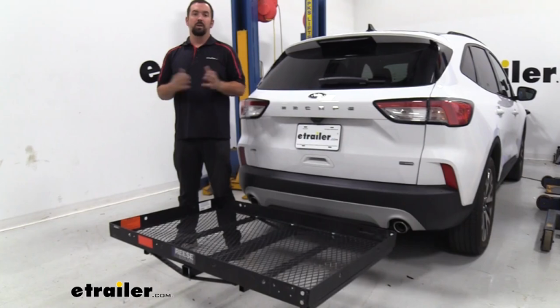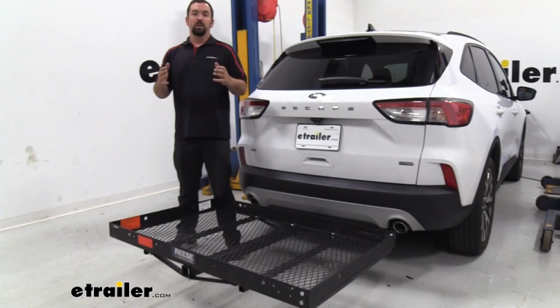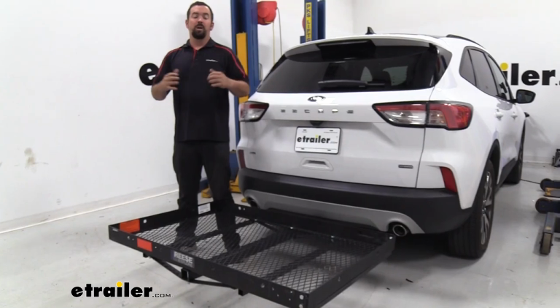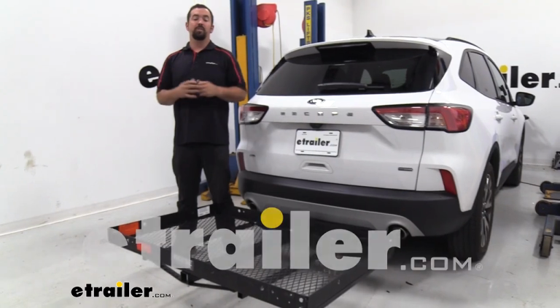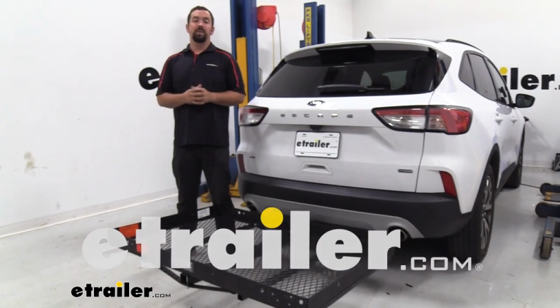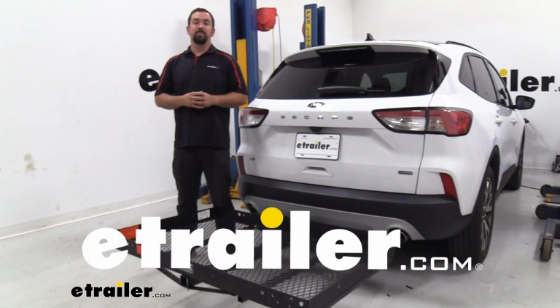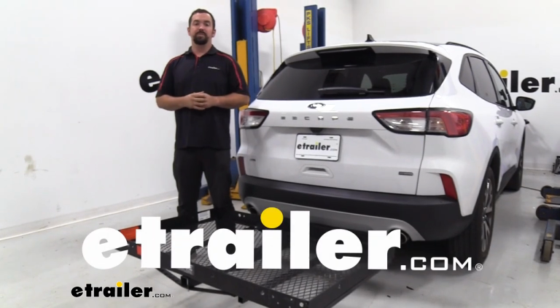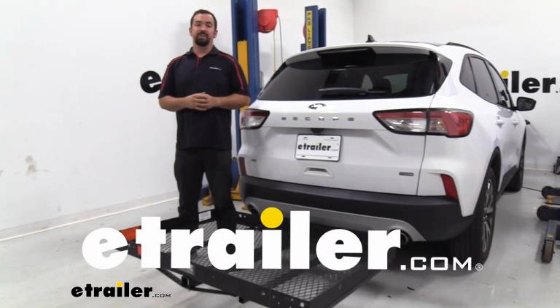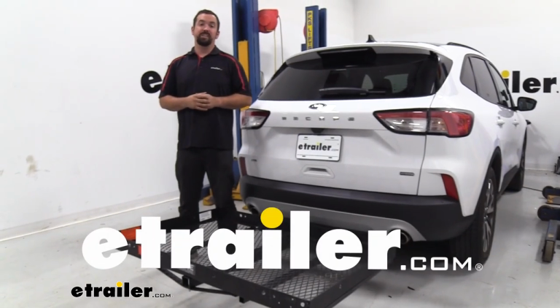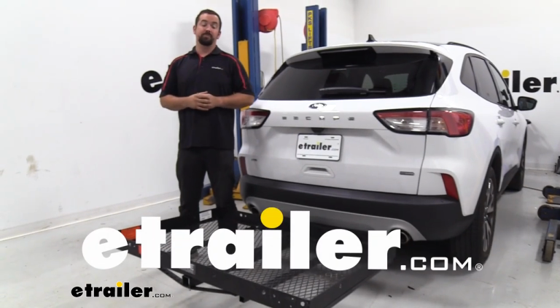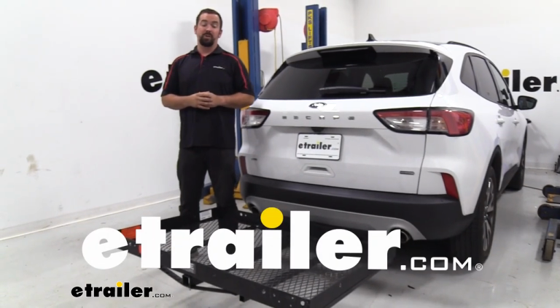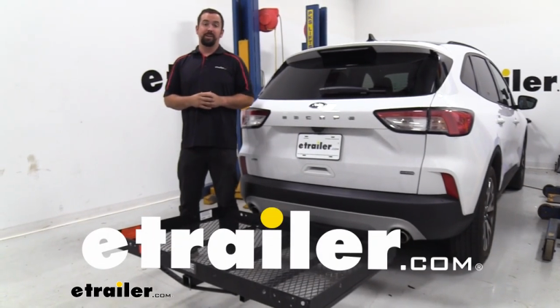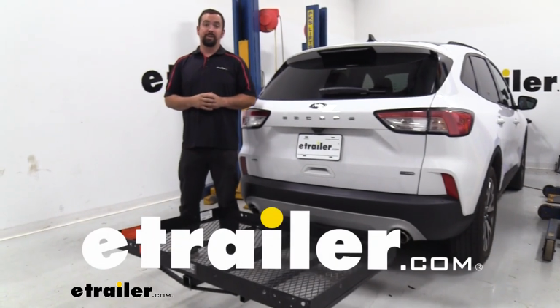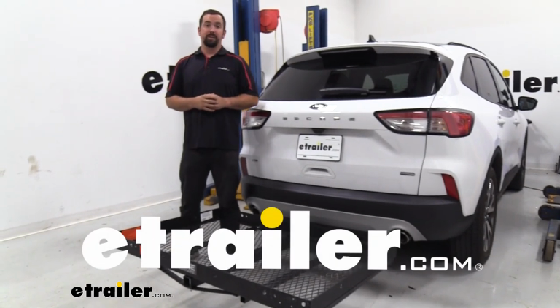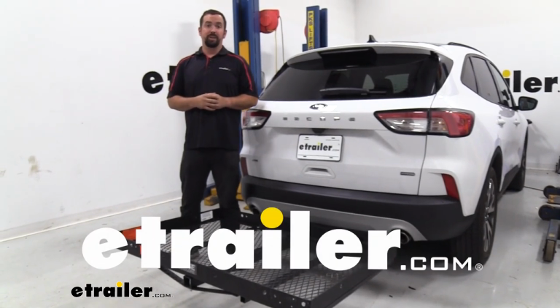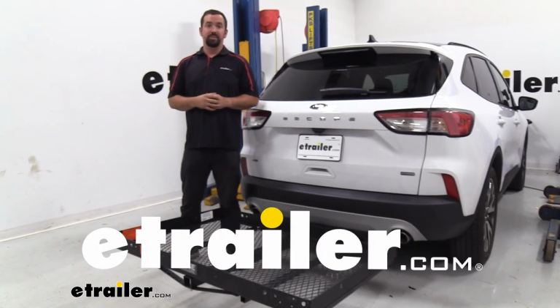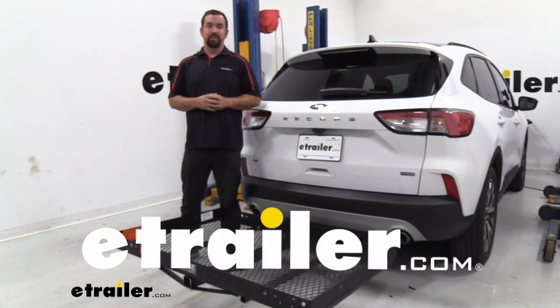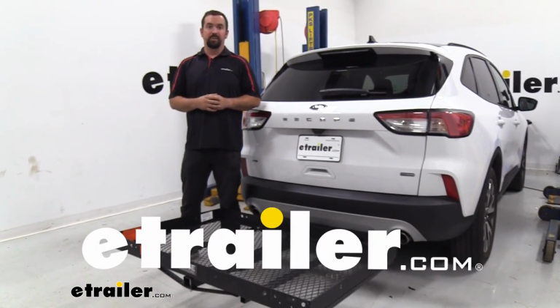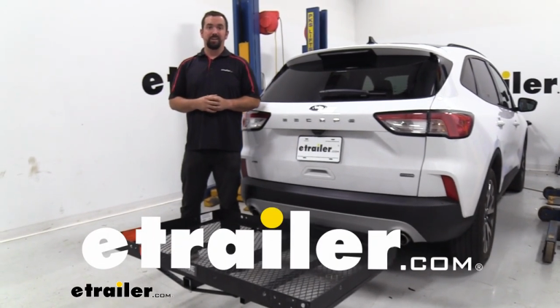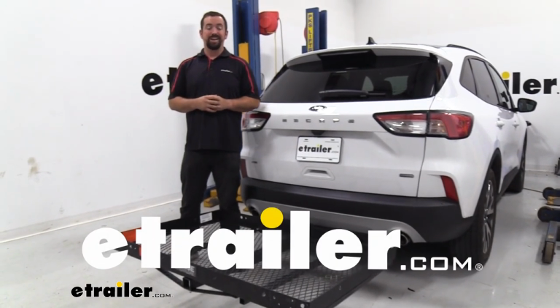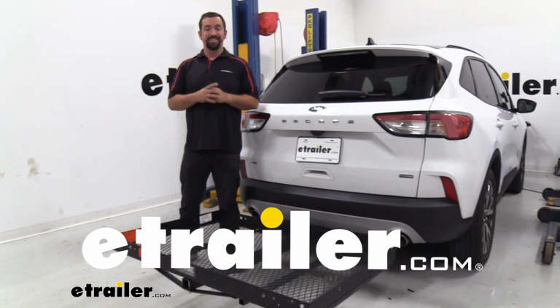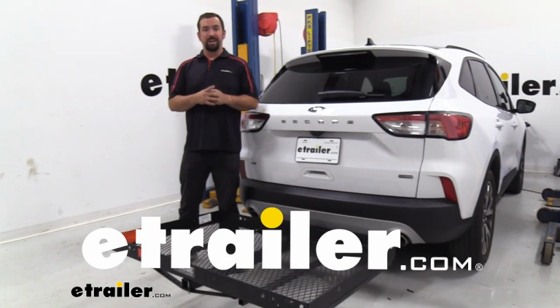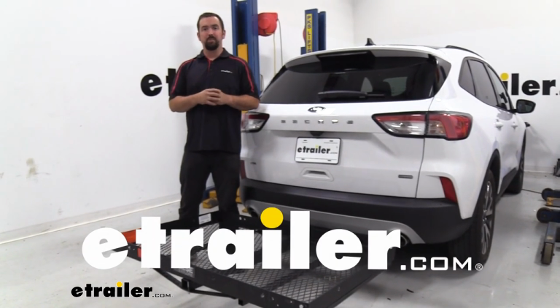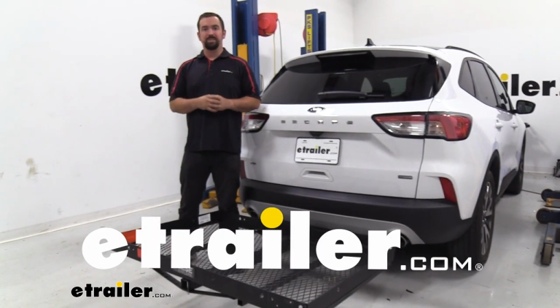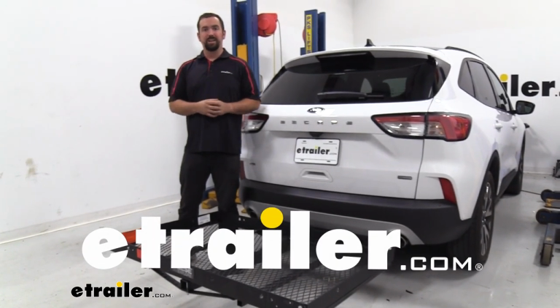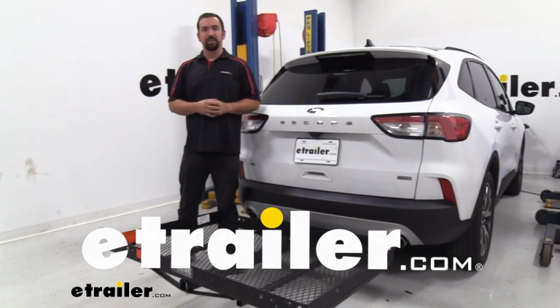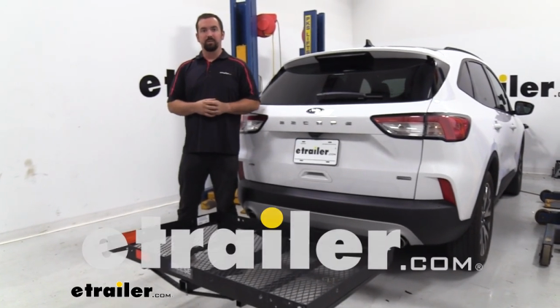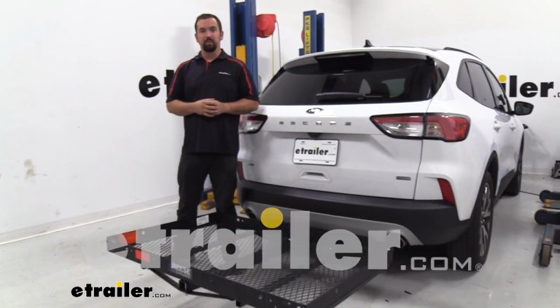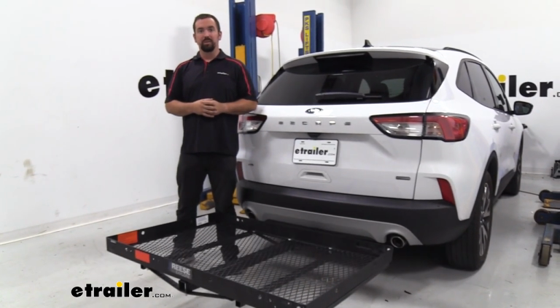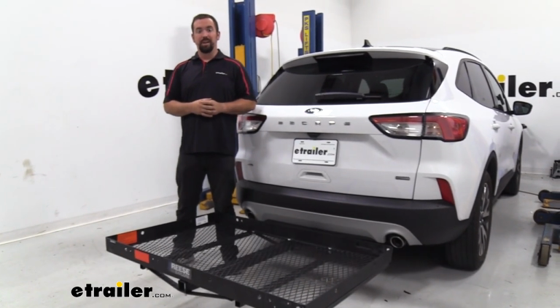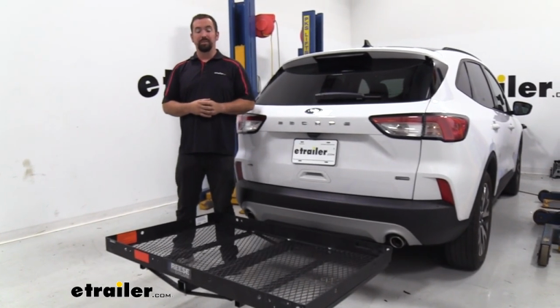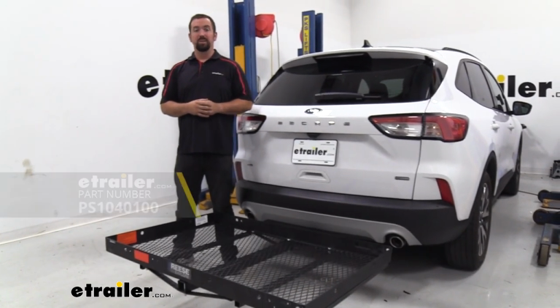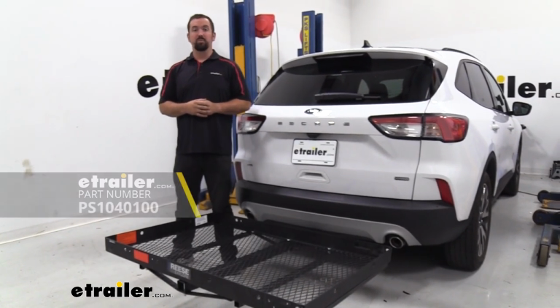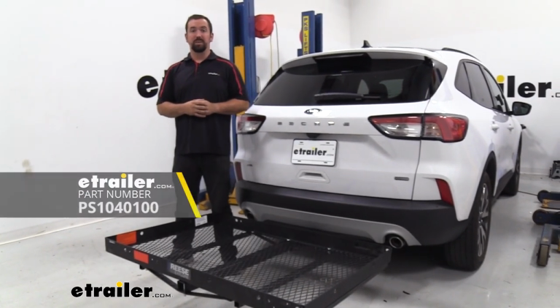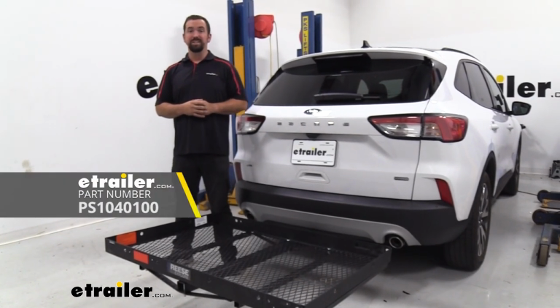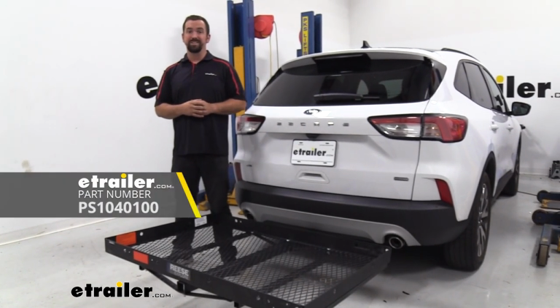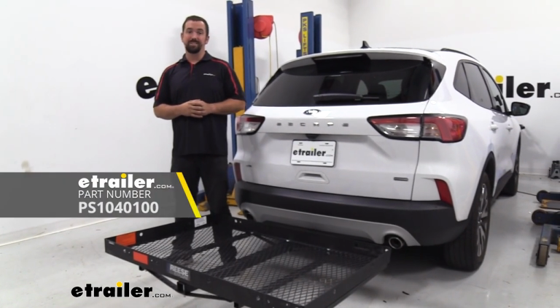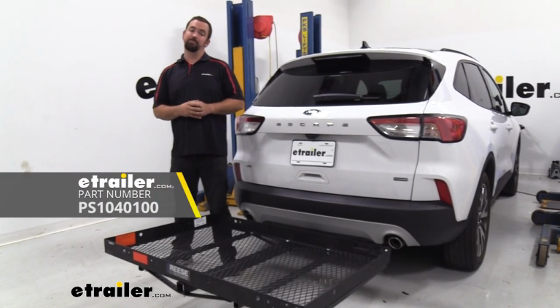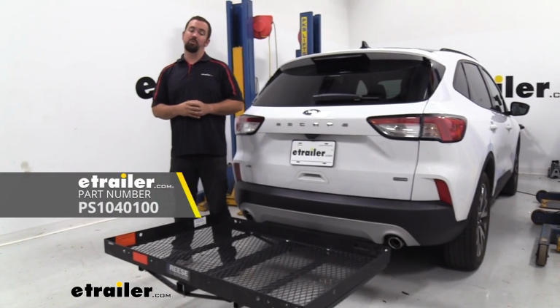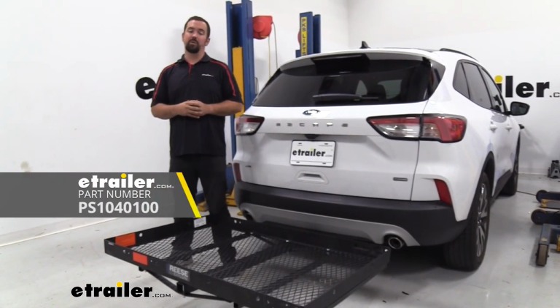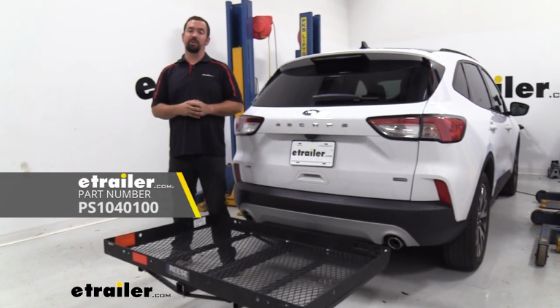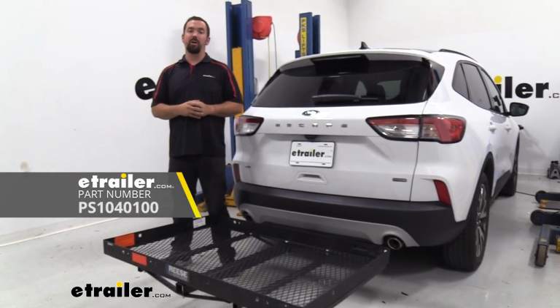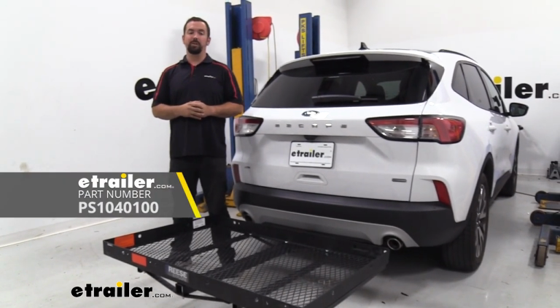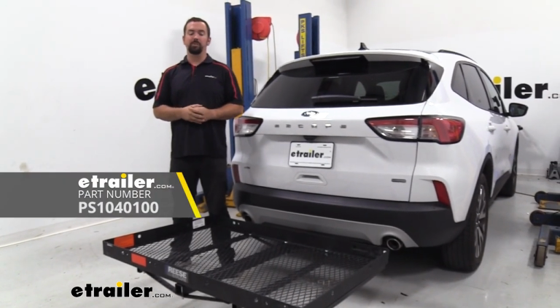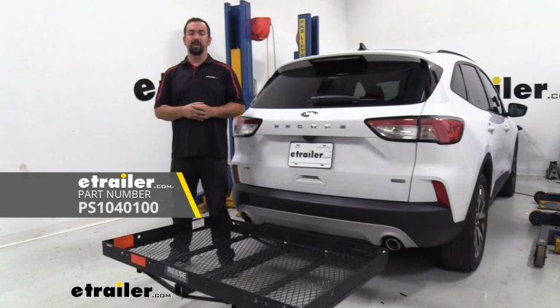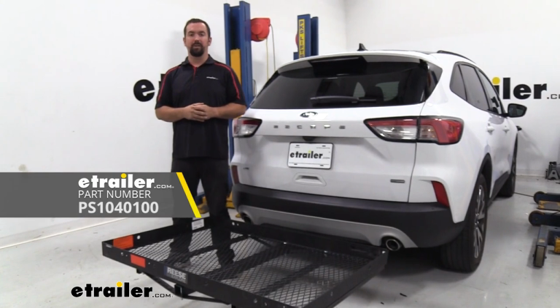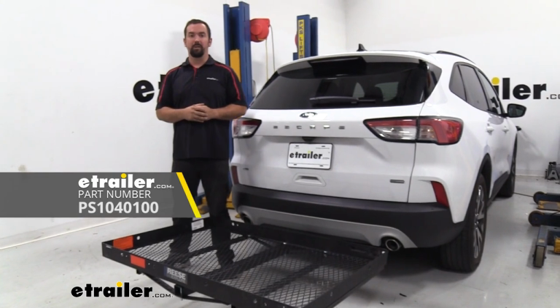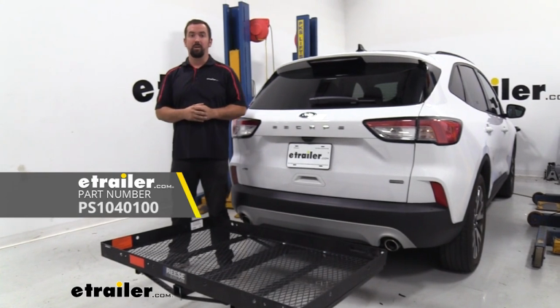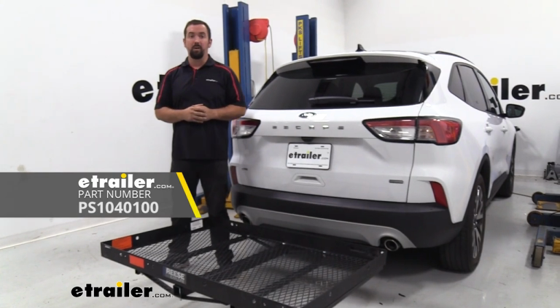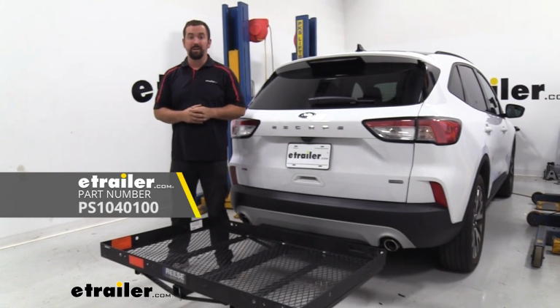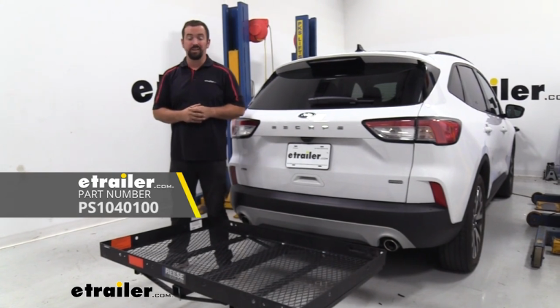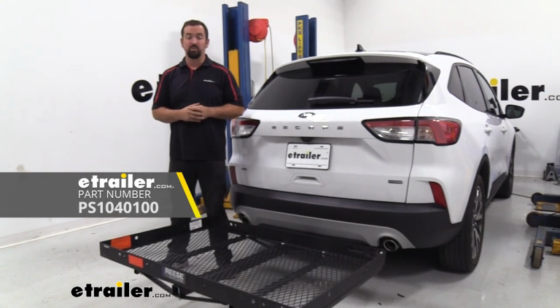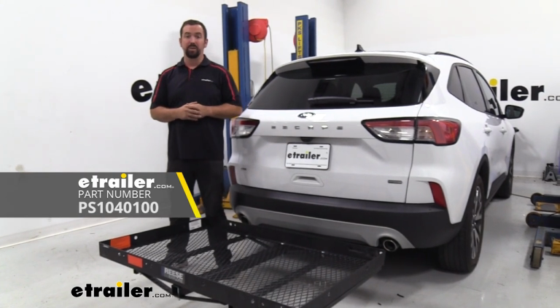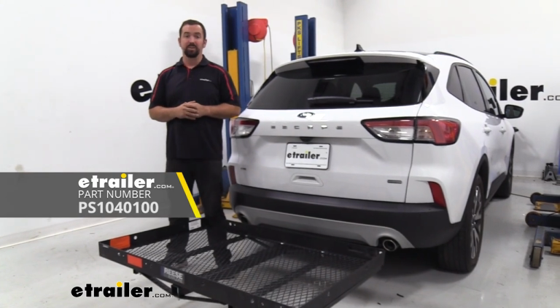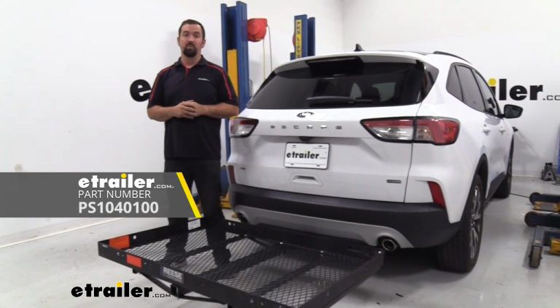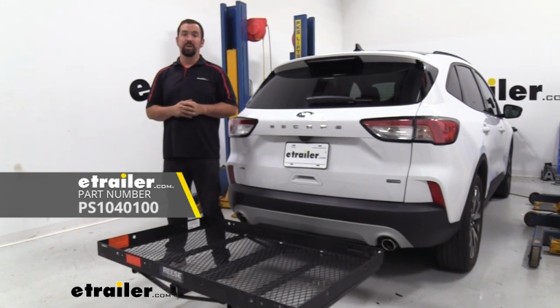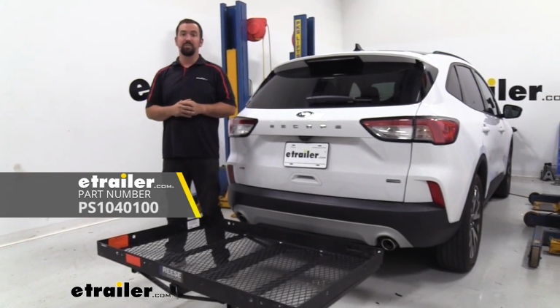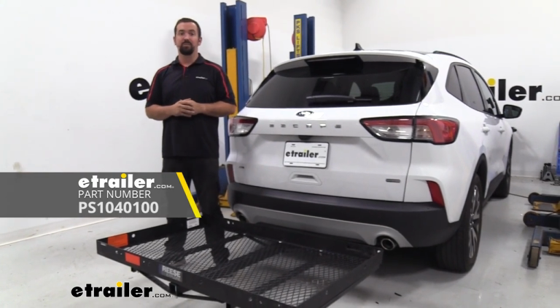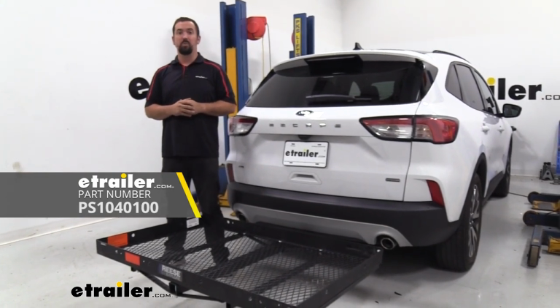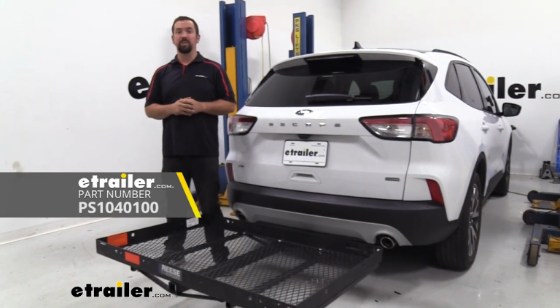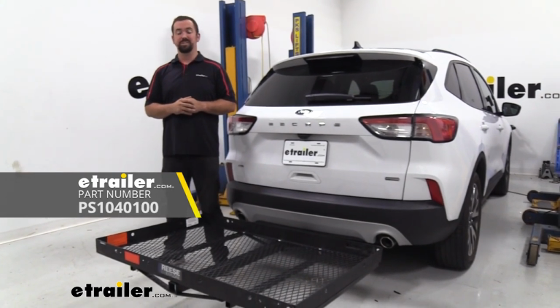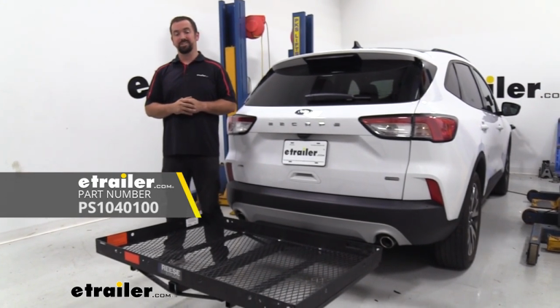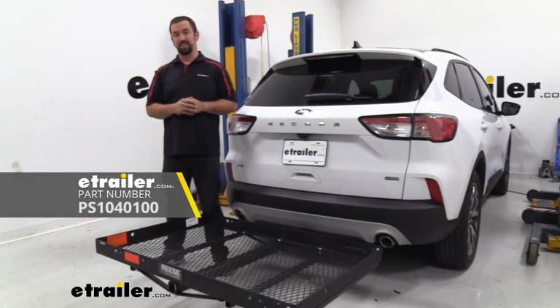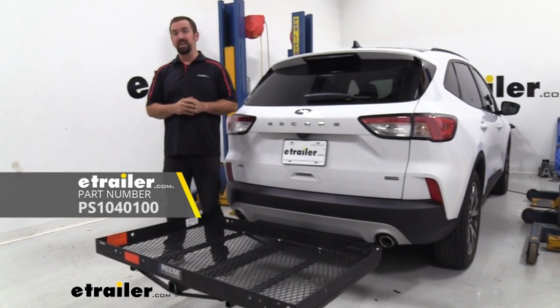Hello neighbors, it's Brad here at eTrailer and today we're taking a look at the Reese Explore cargo carrier on a 2020 Ford Escape.